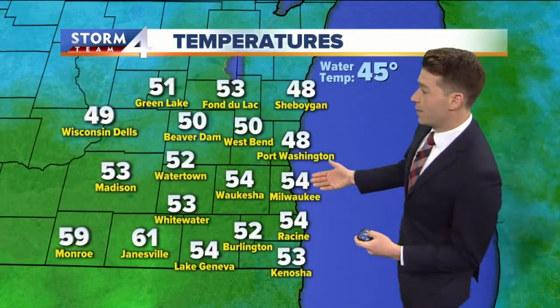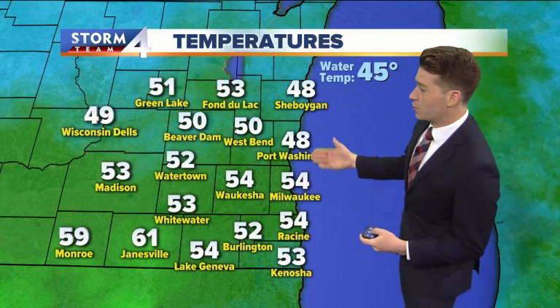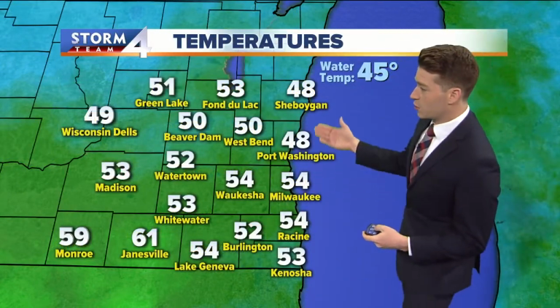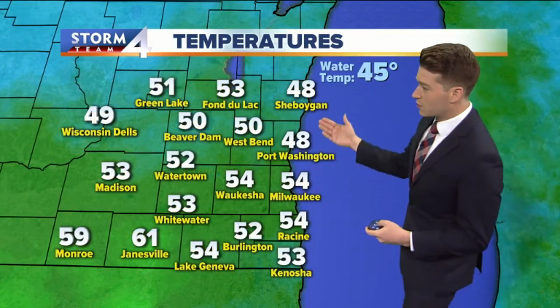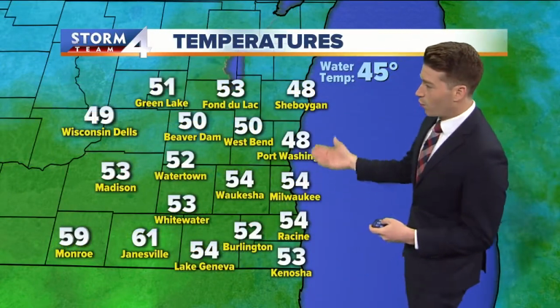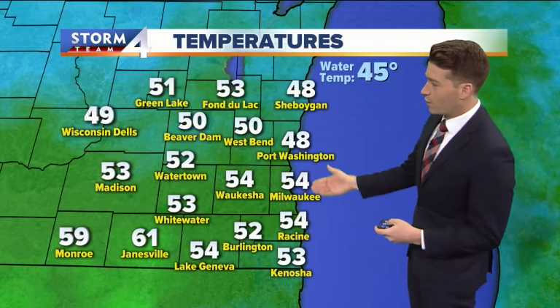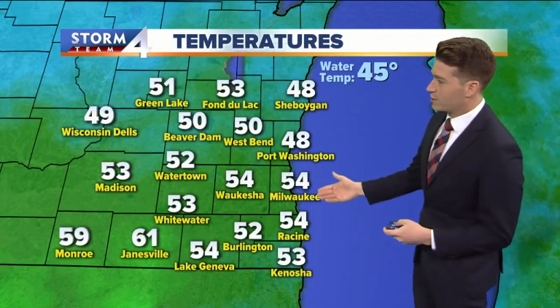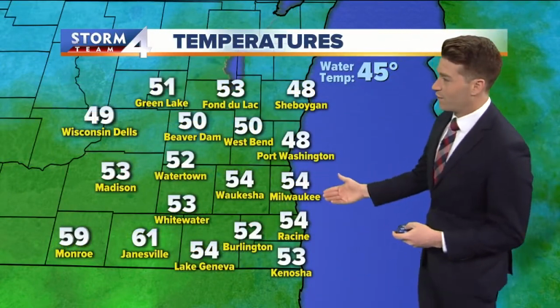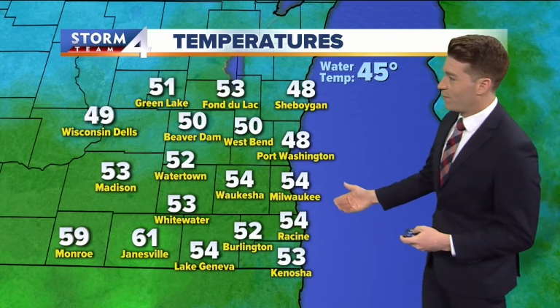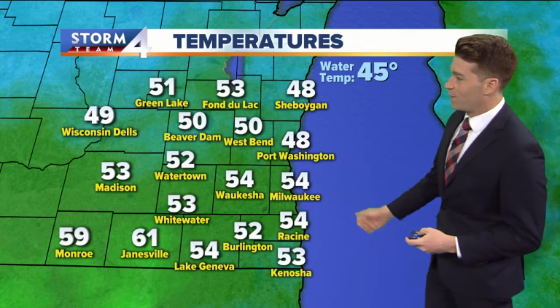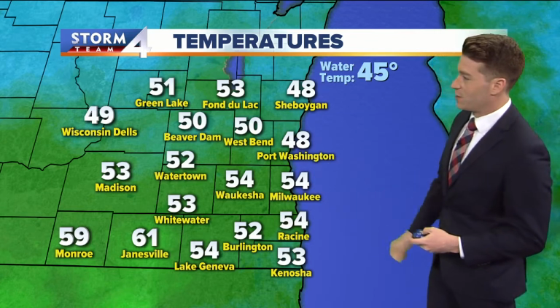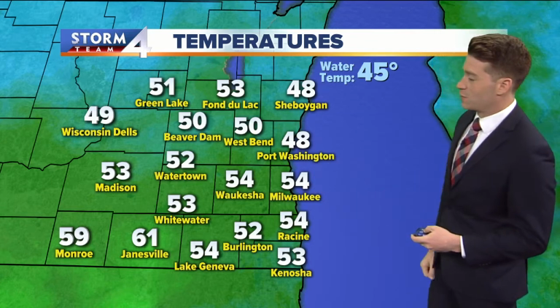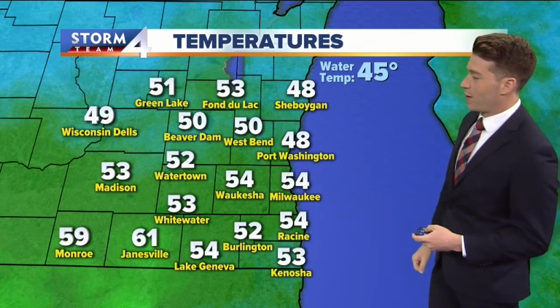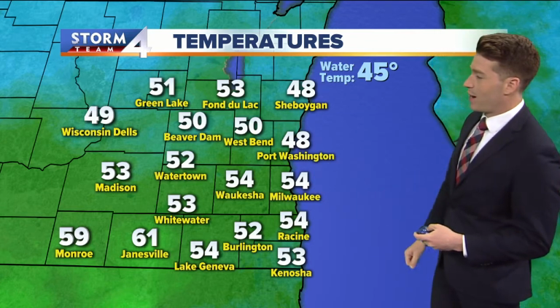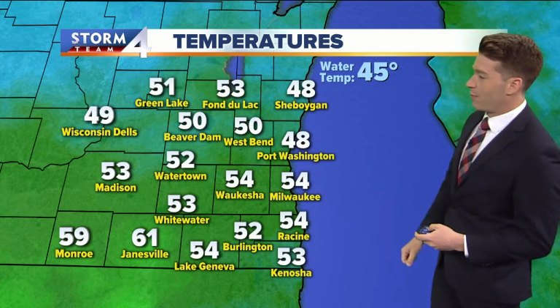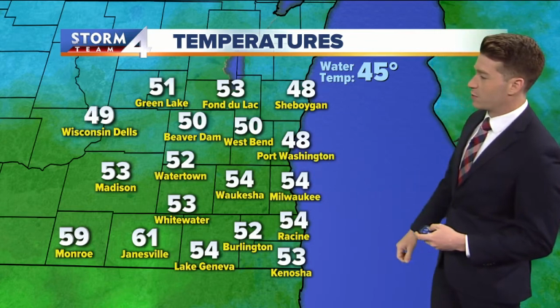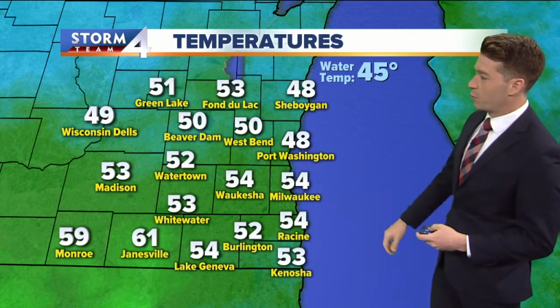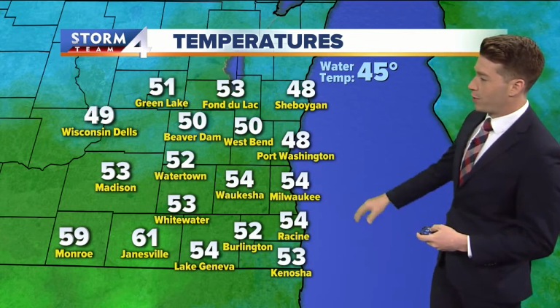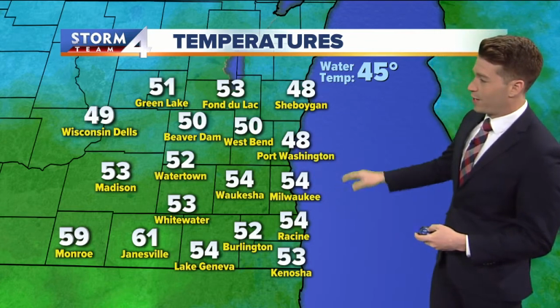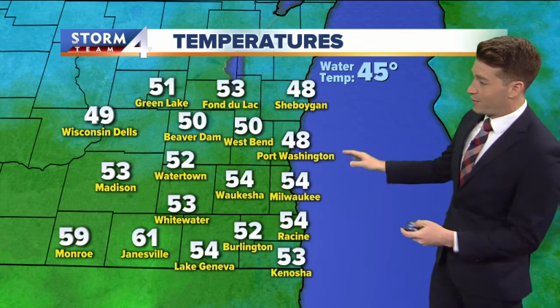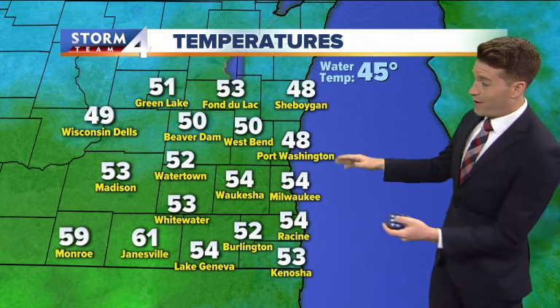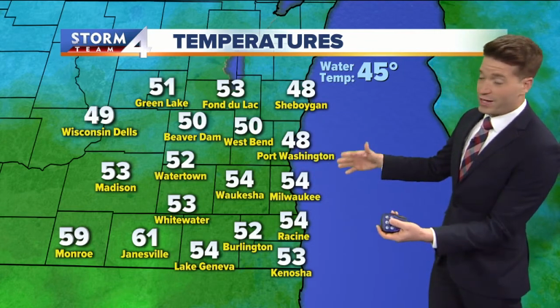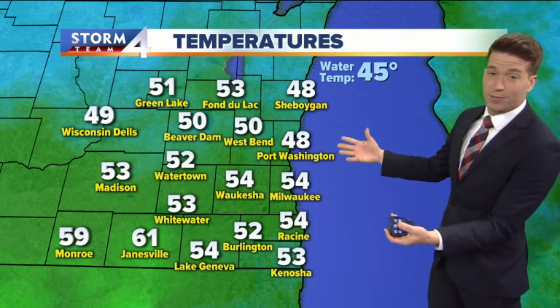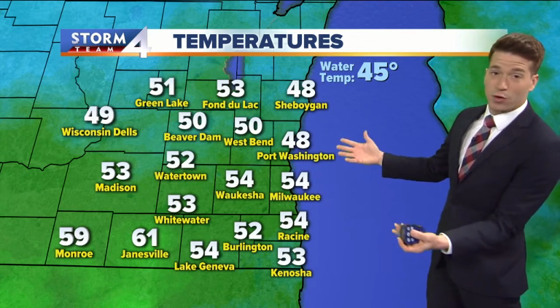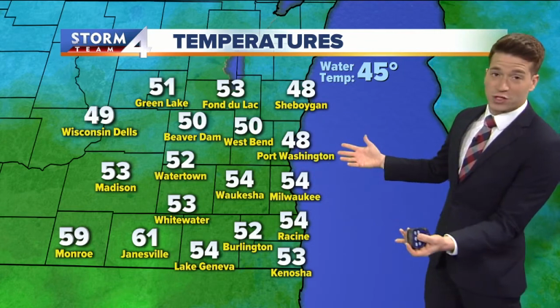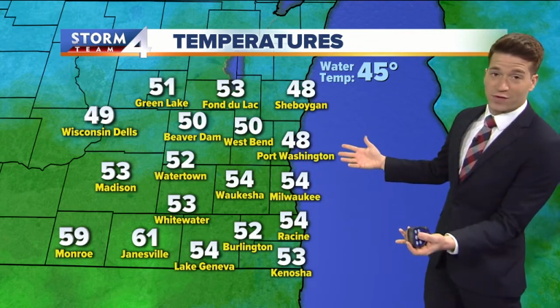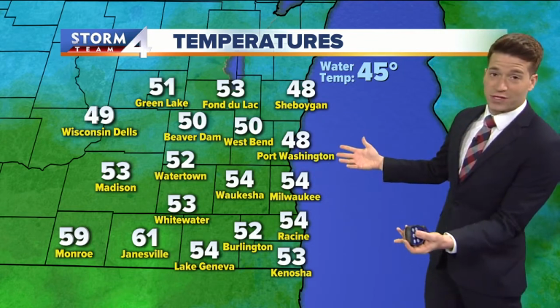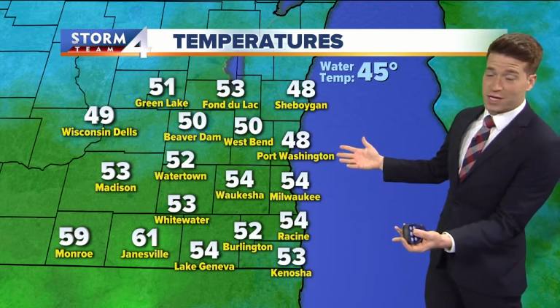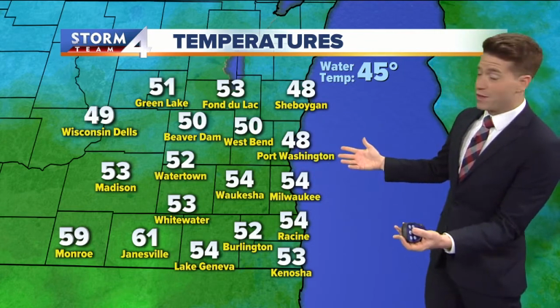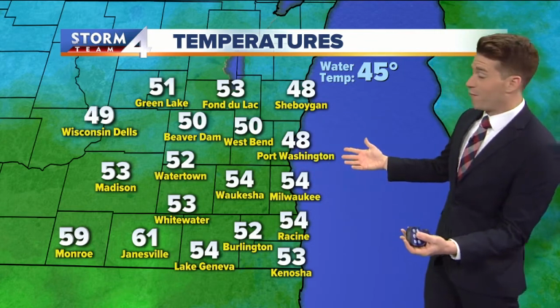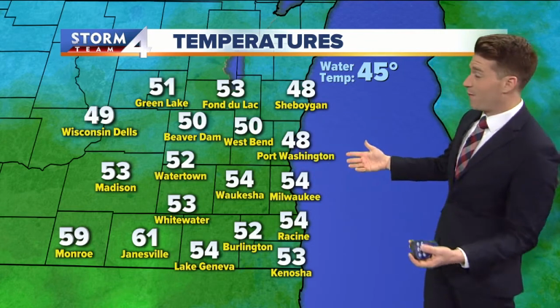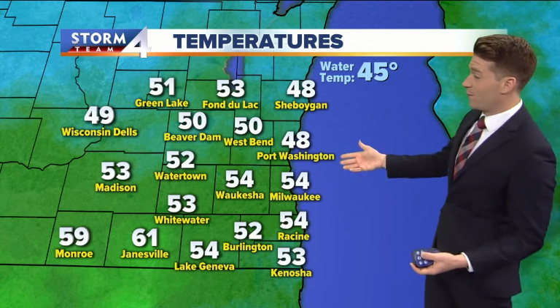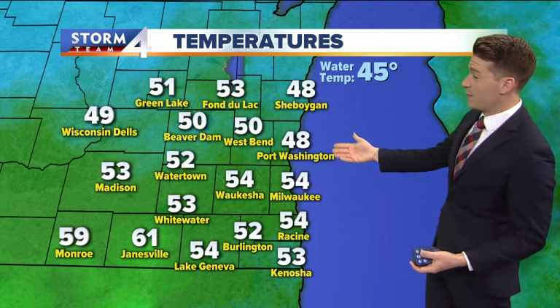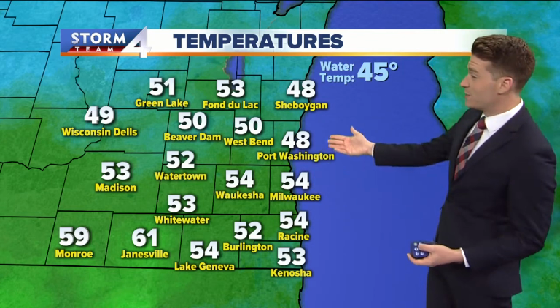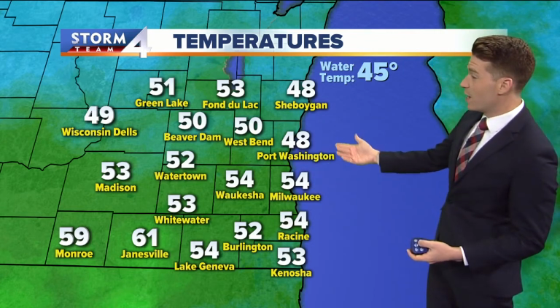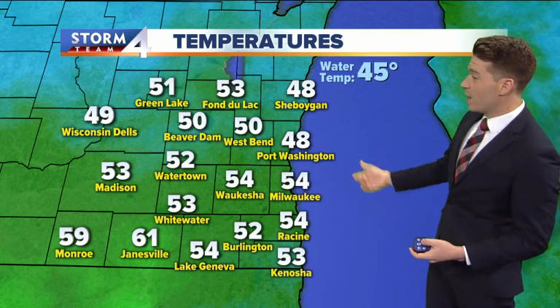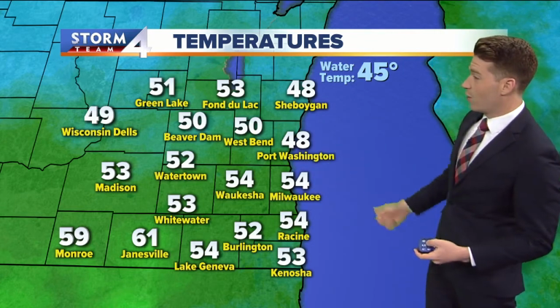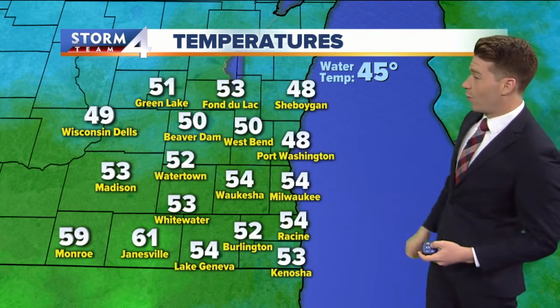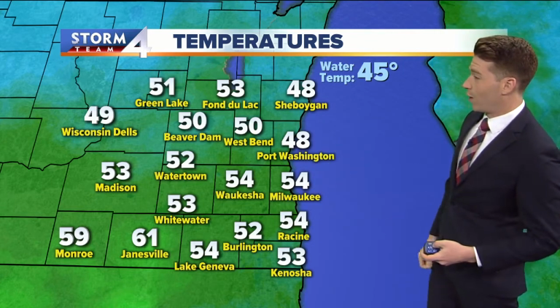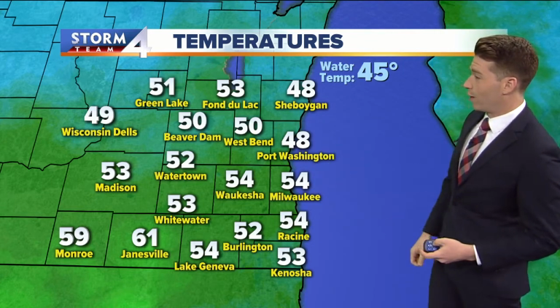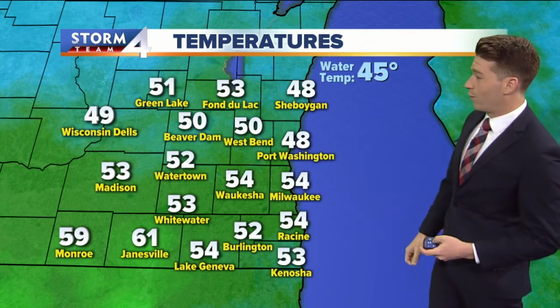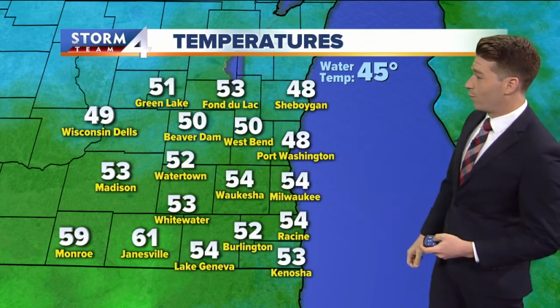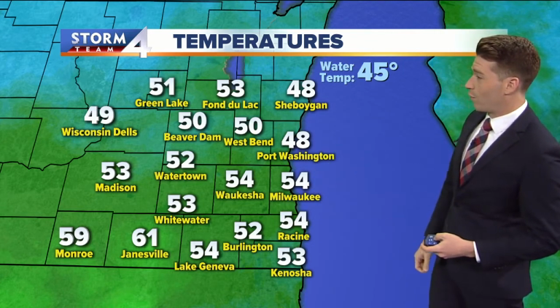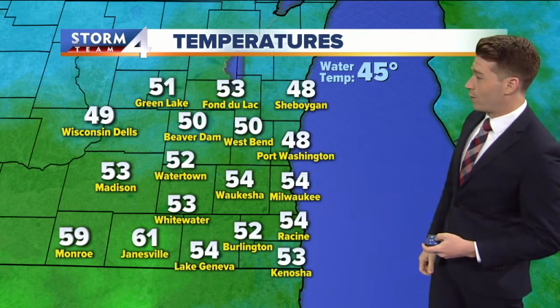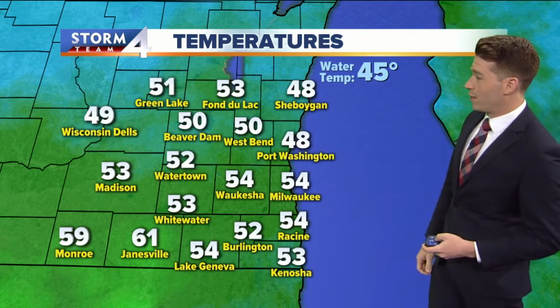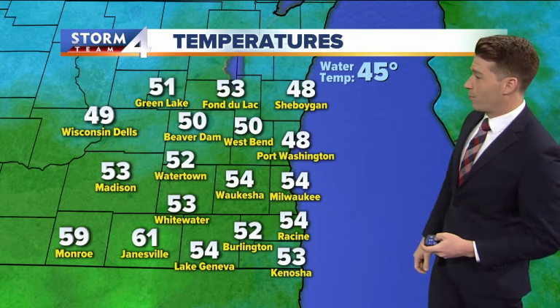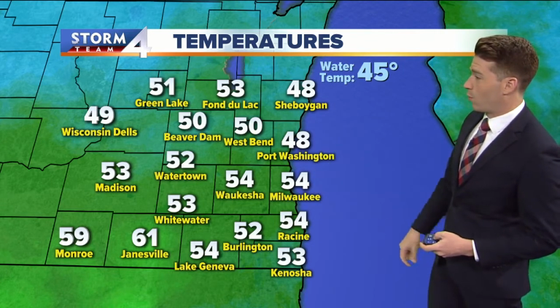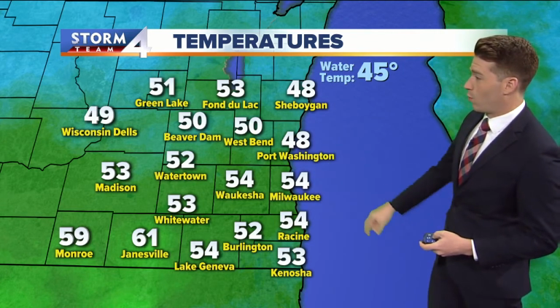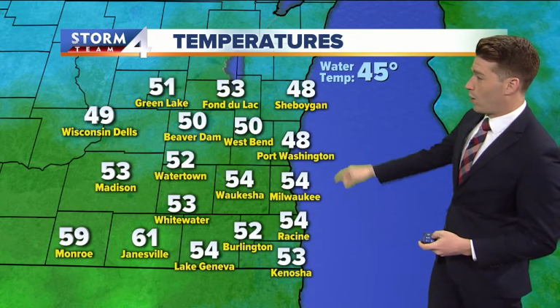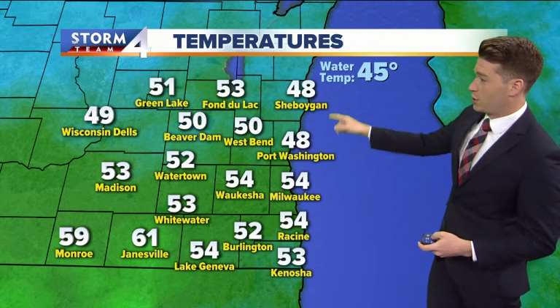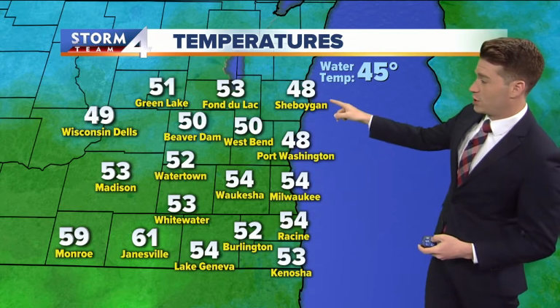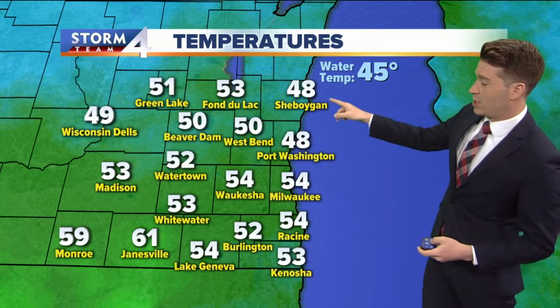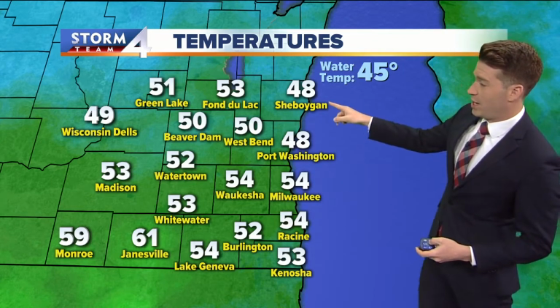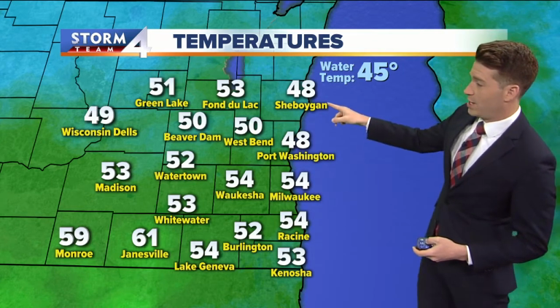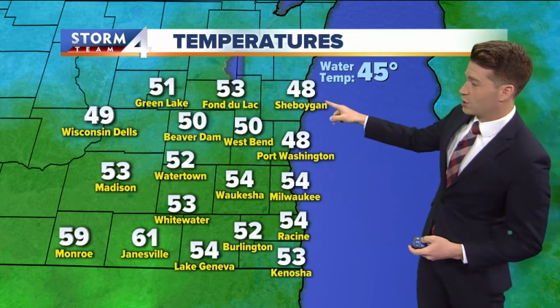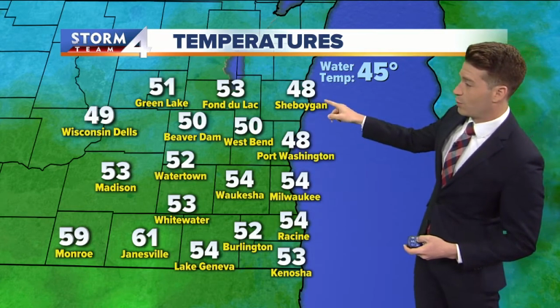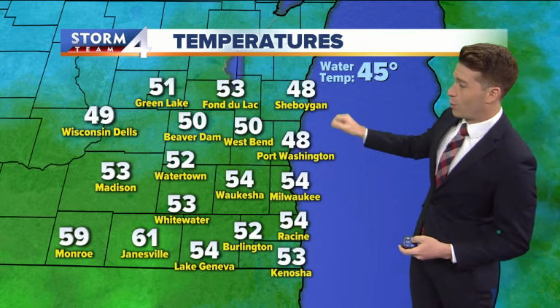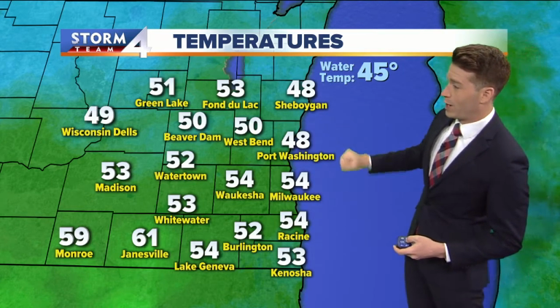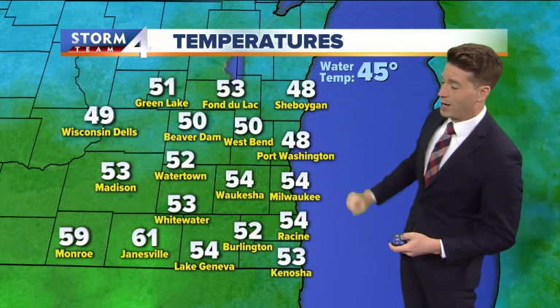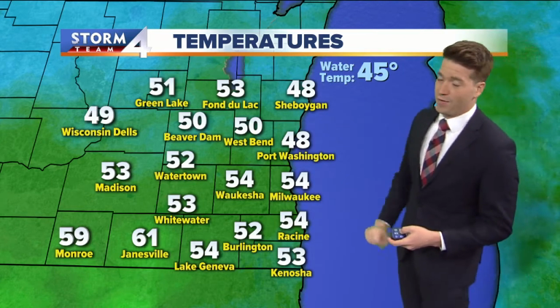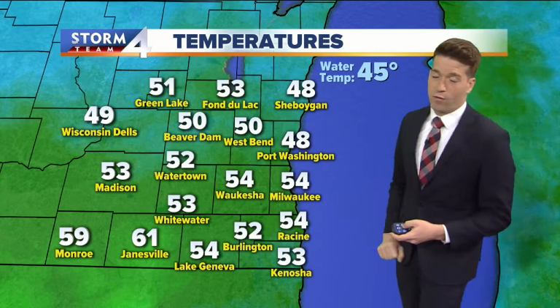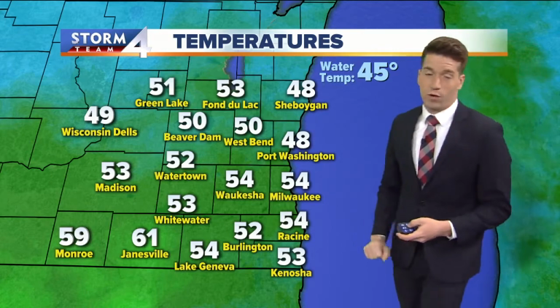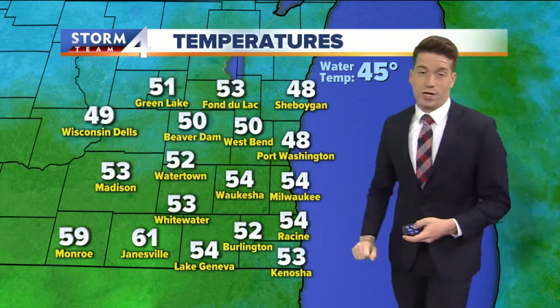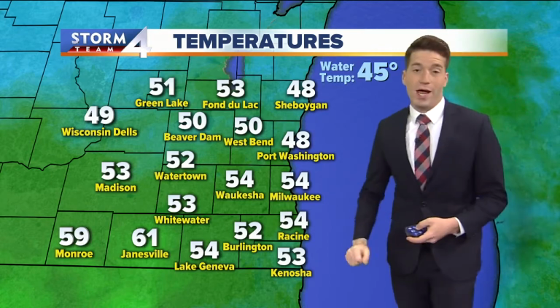Temperatures are in the 40s and 50s right now this morning — in fact, most of us in the 50s. The one low in the 40s is Port Washington and Sheboygan at 48.